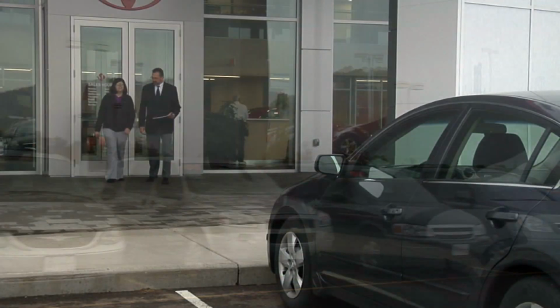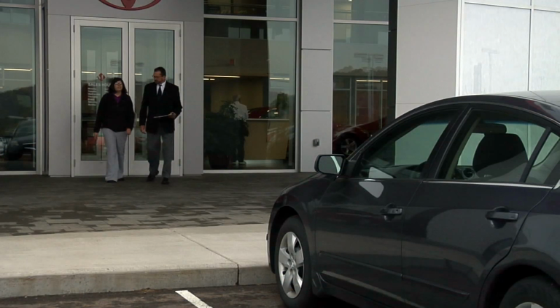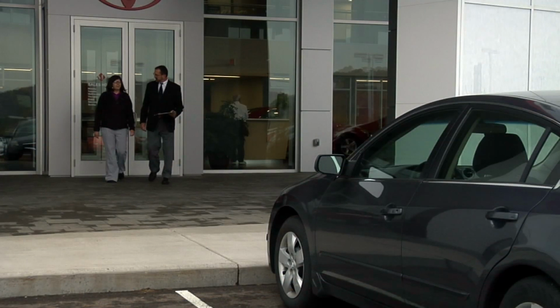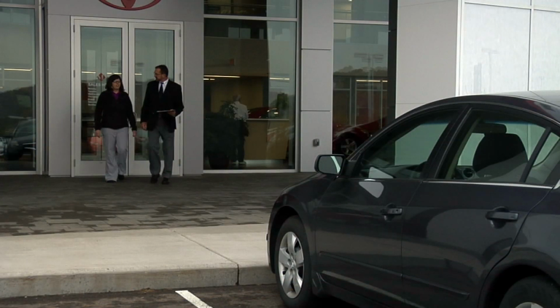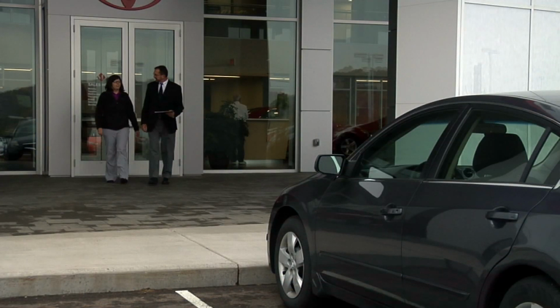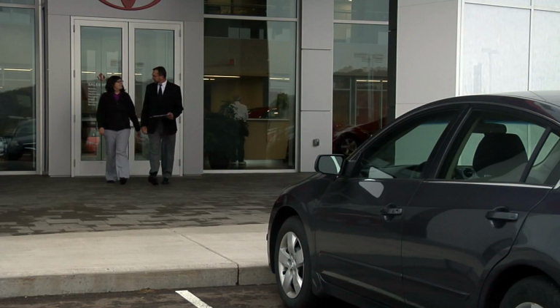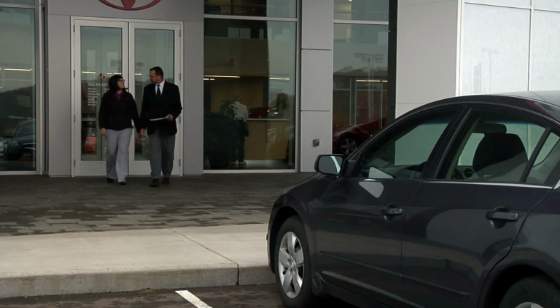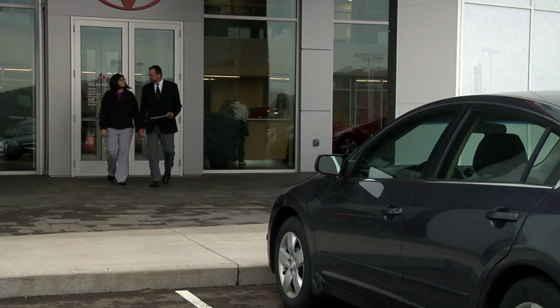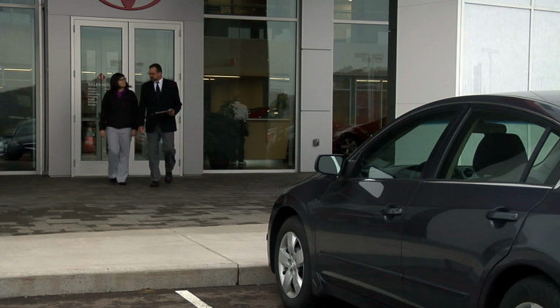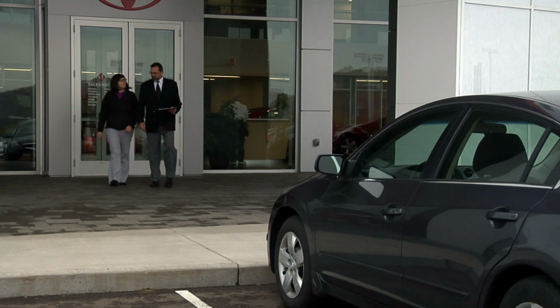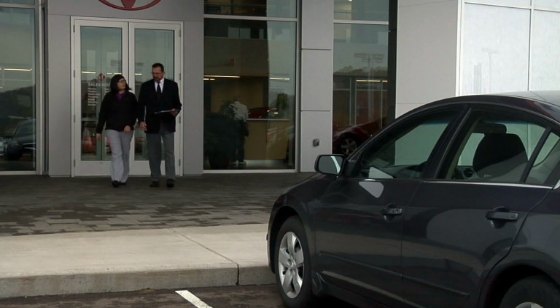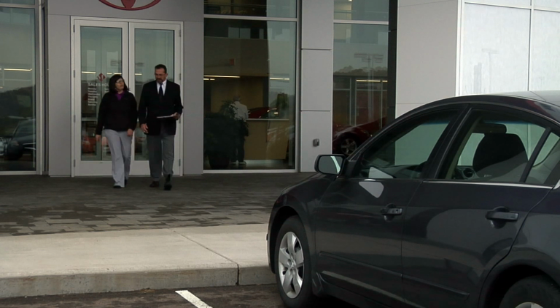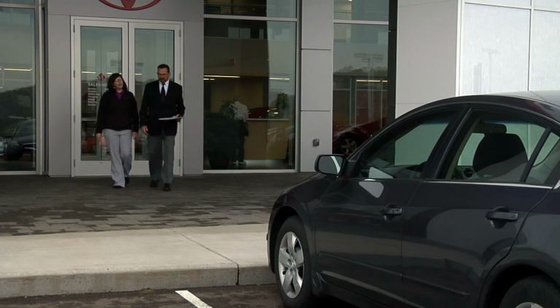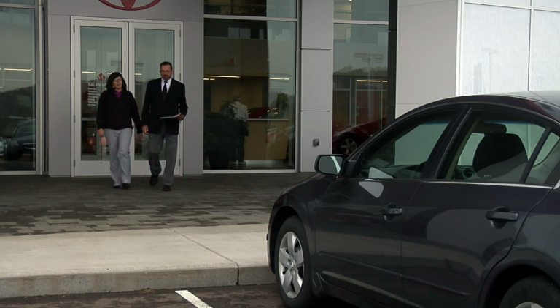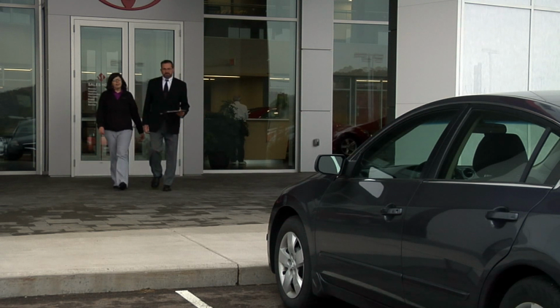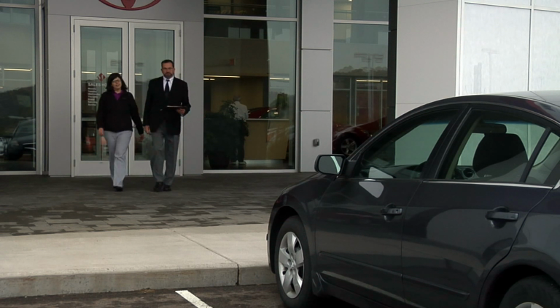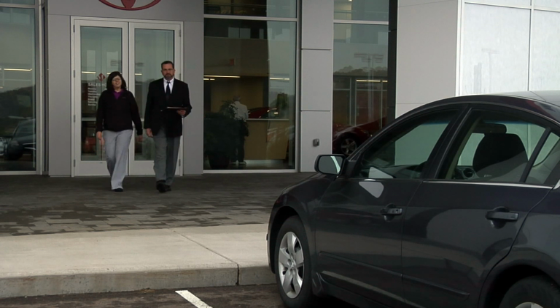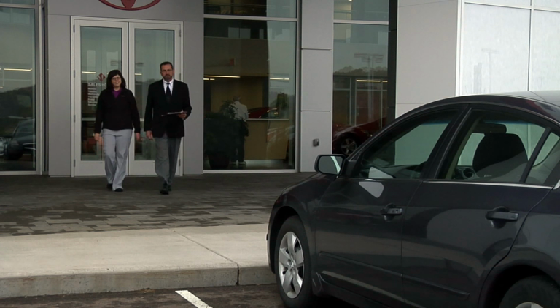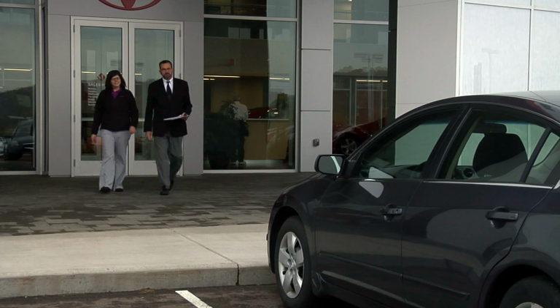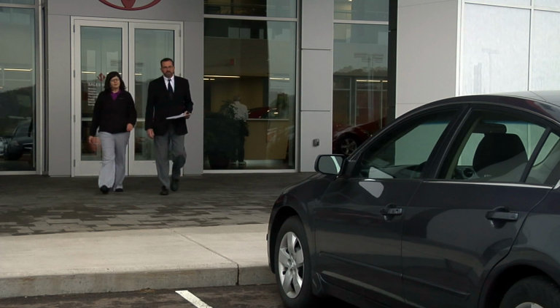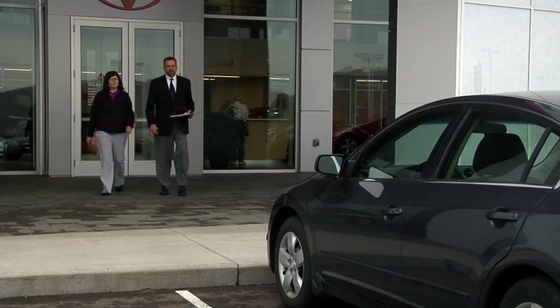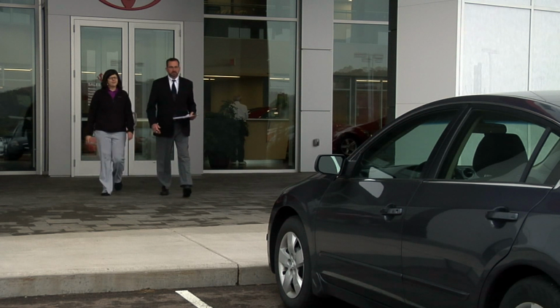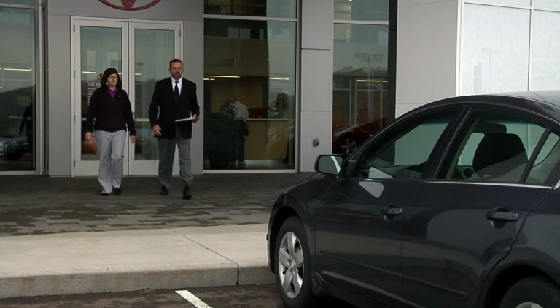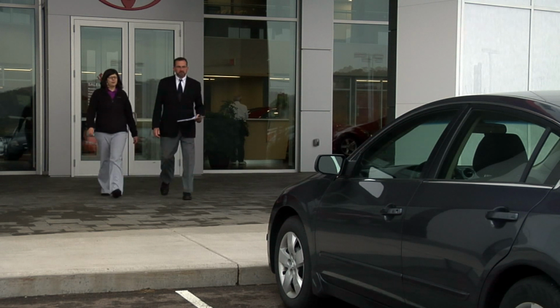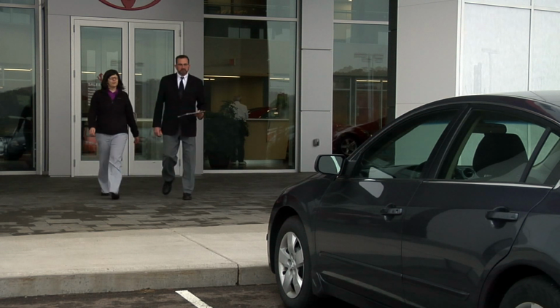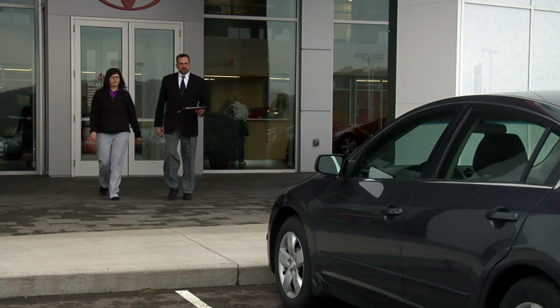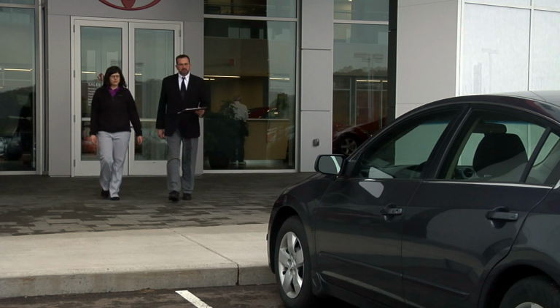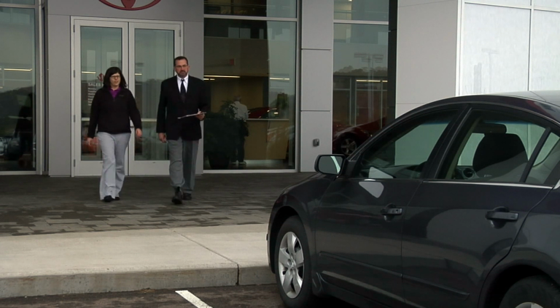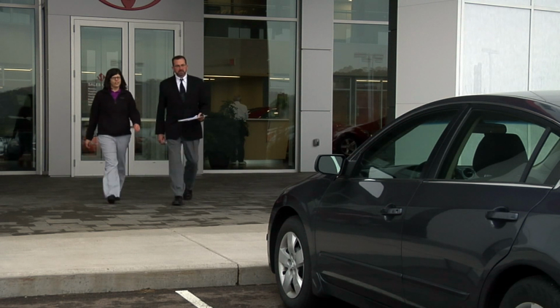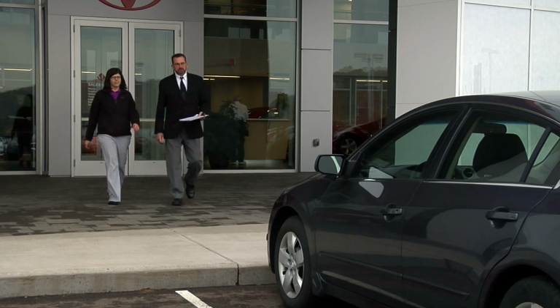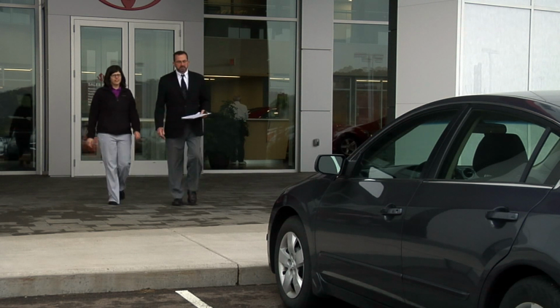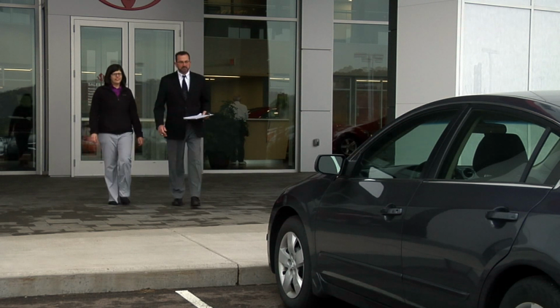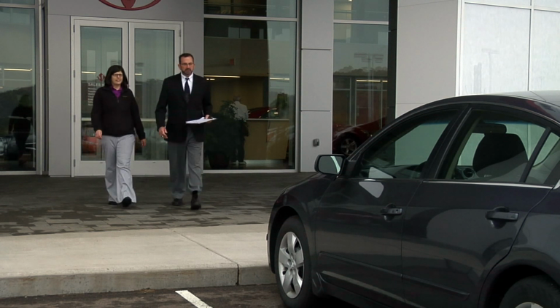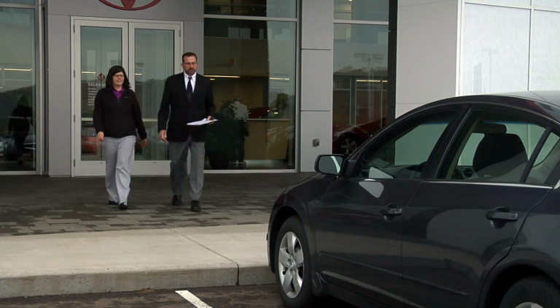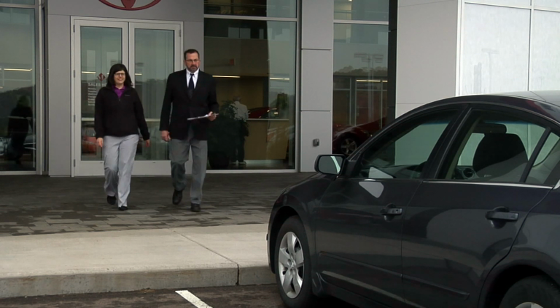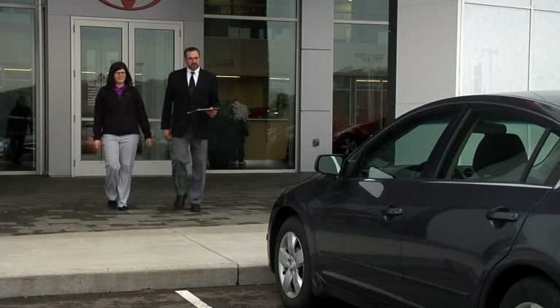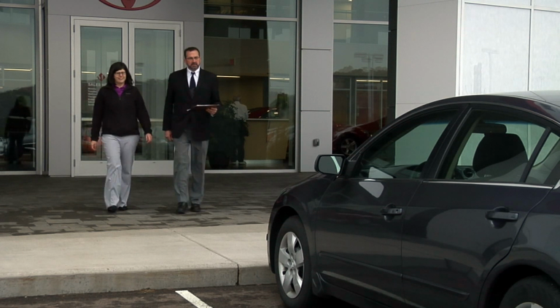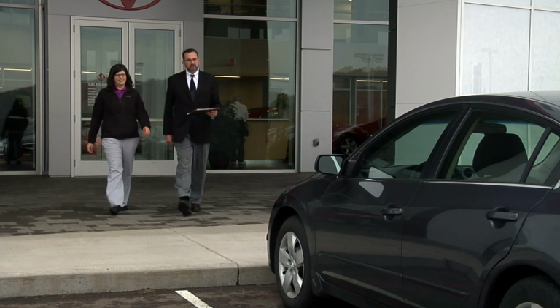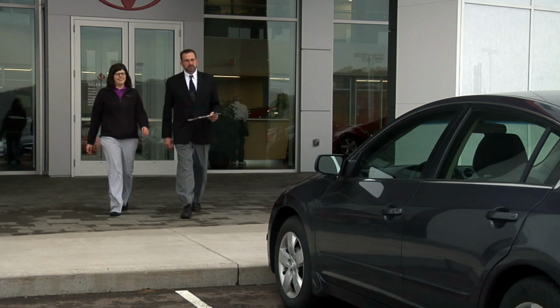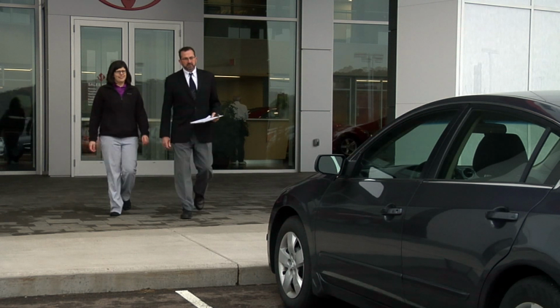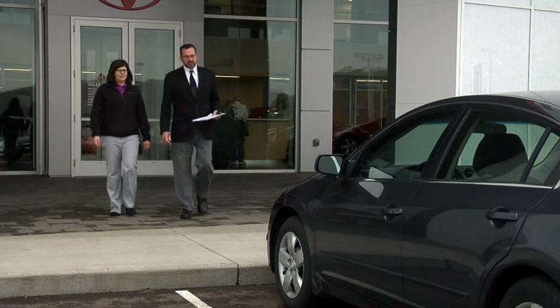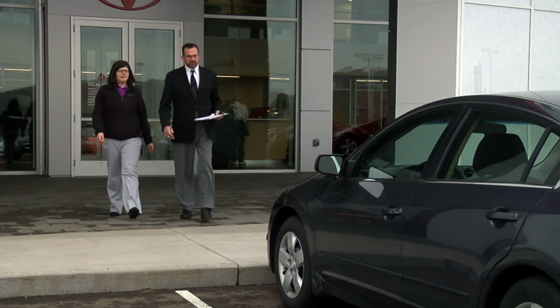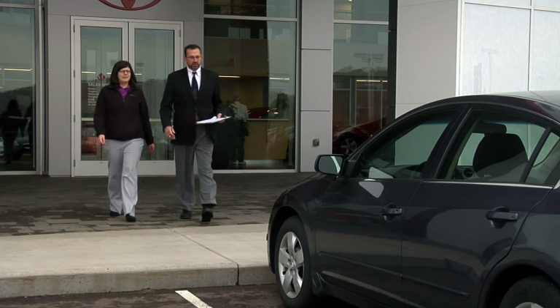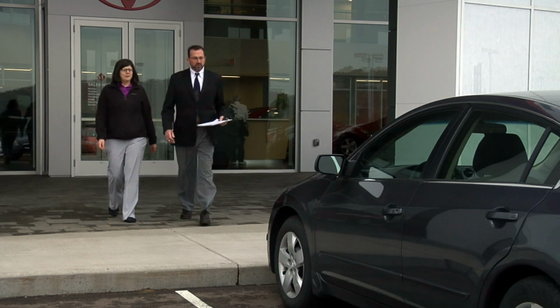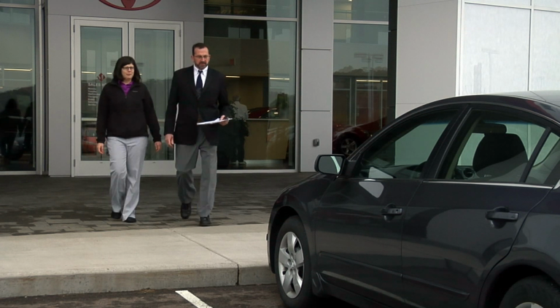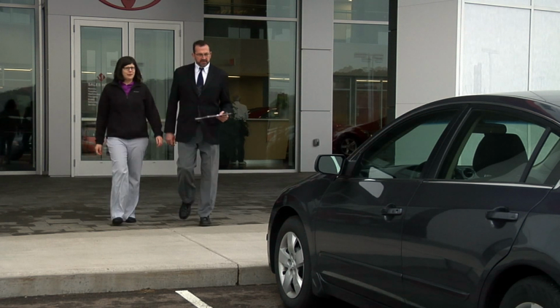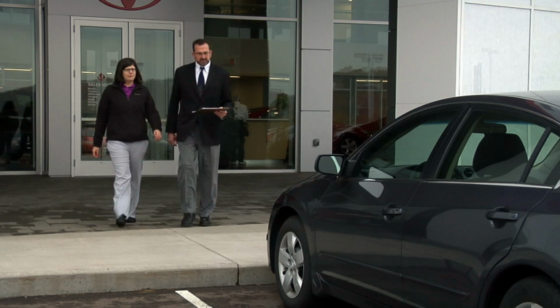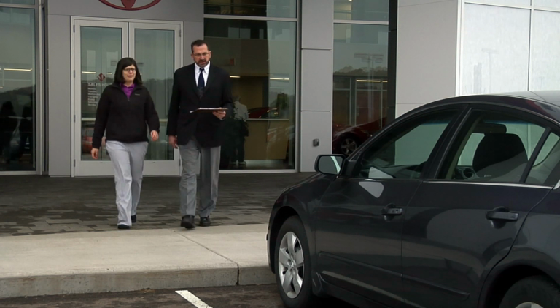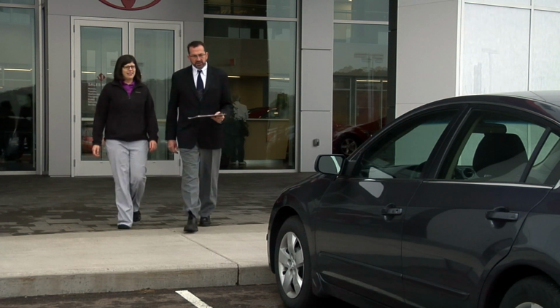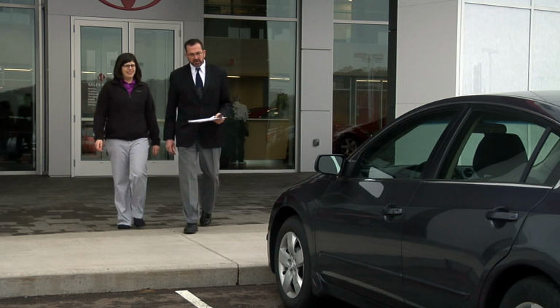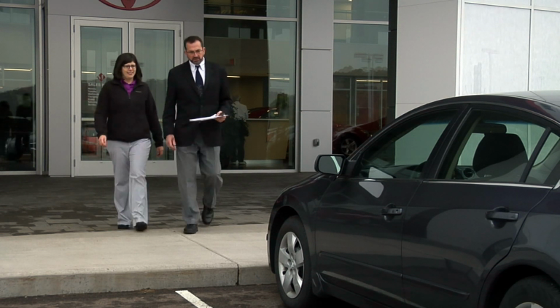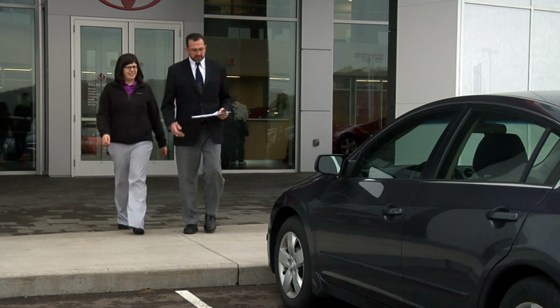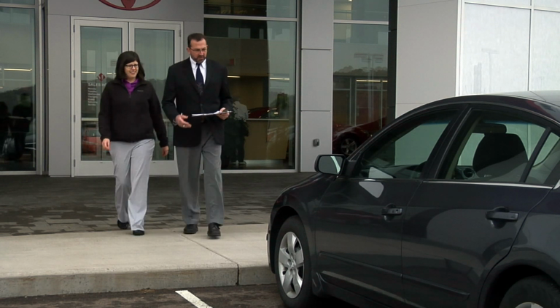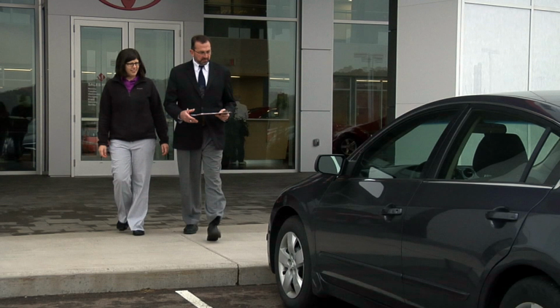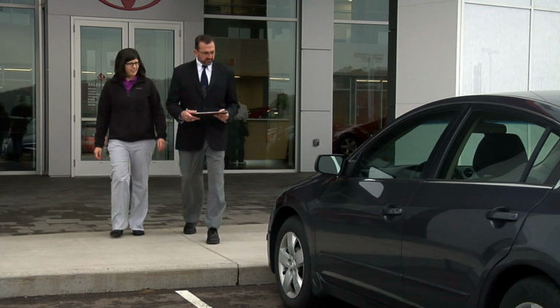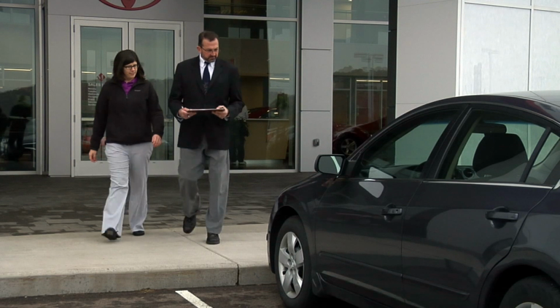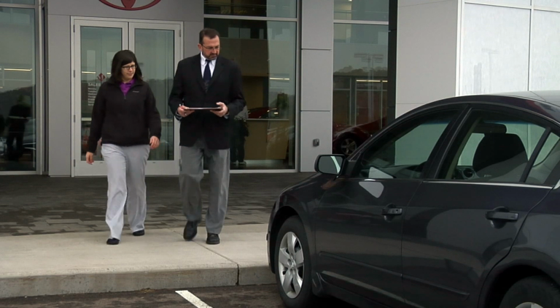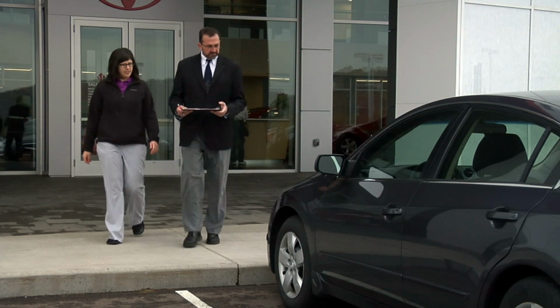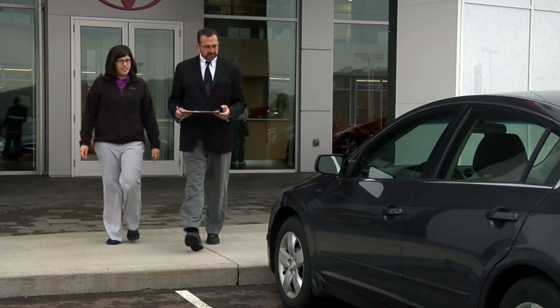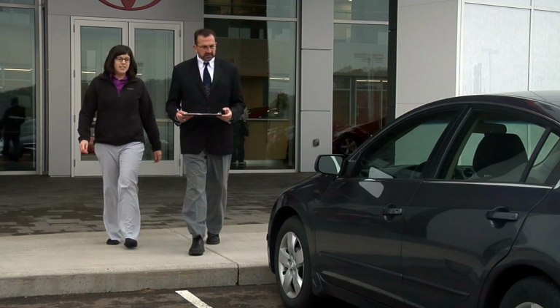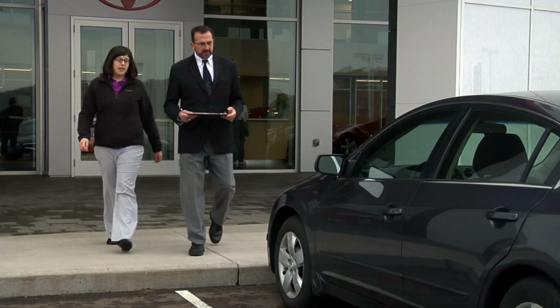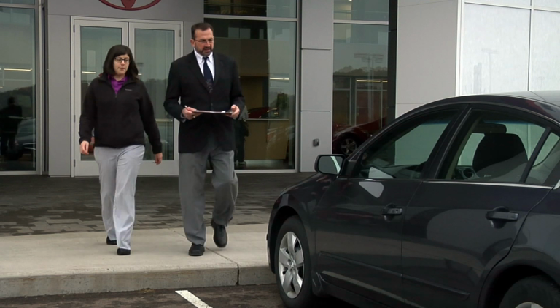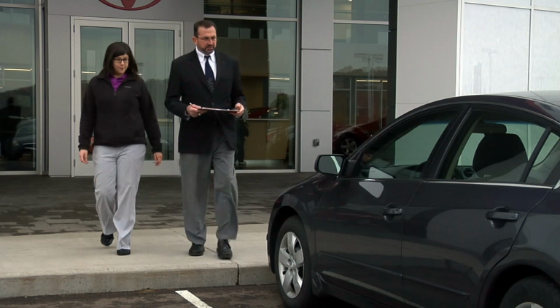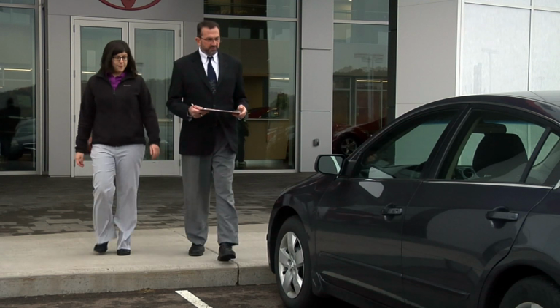Our goal is to take the mystery out of the used car appraisal process, which is why we welcome you to come along and watch as your car is inspected.